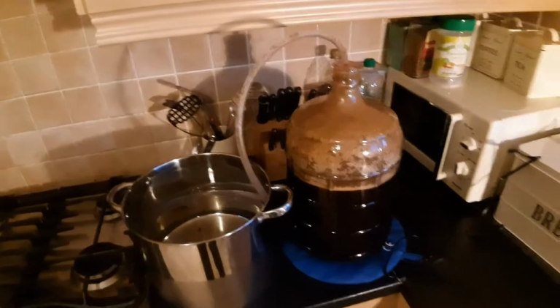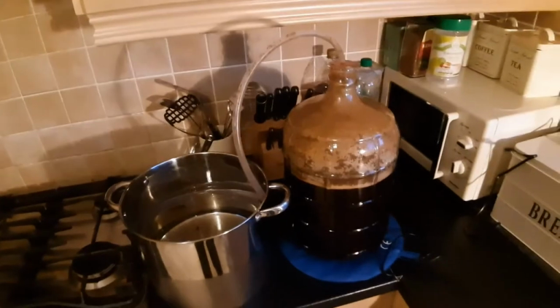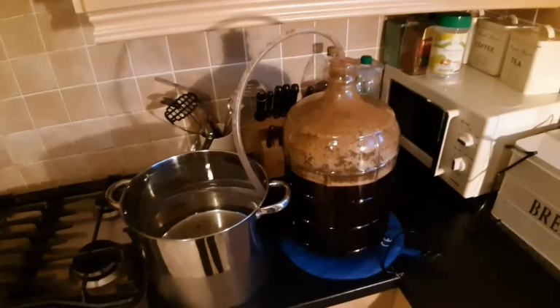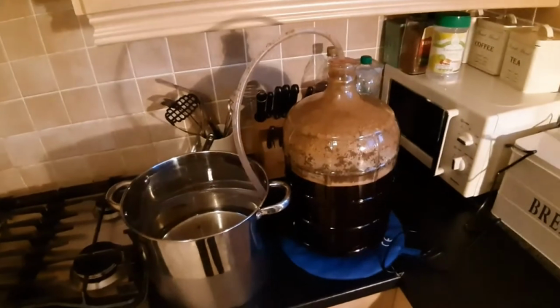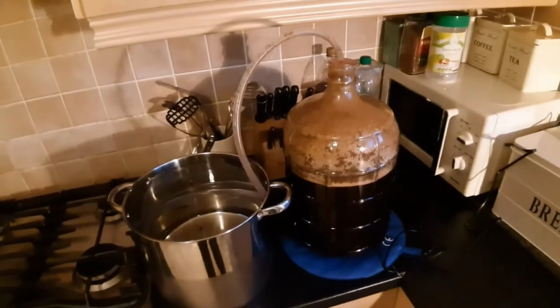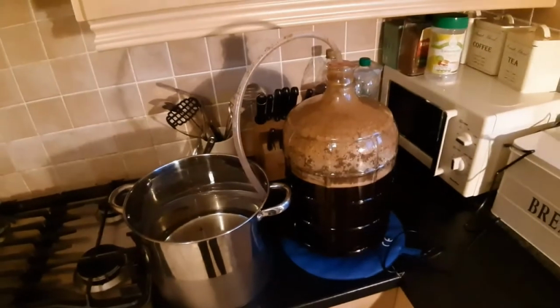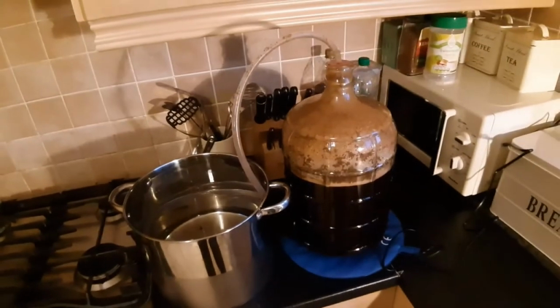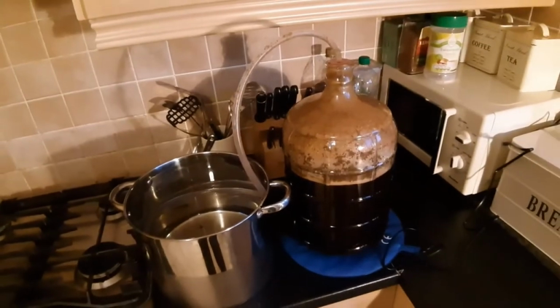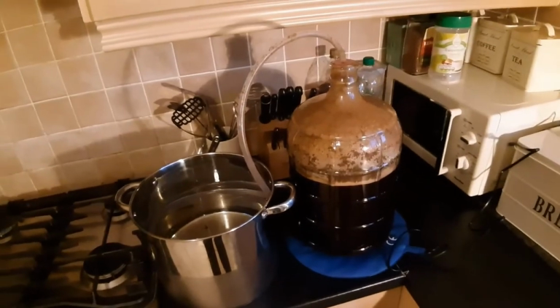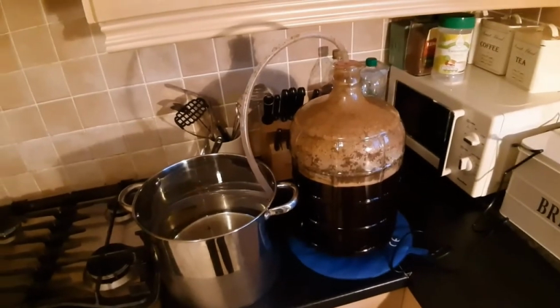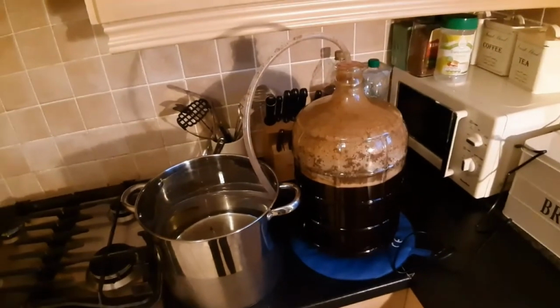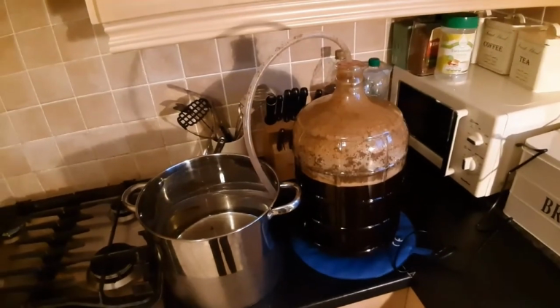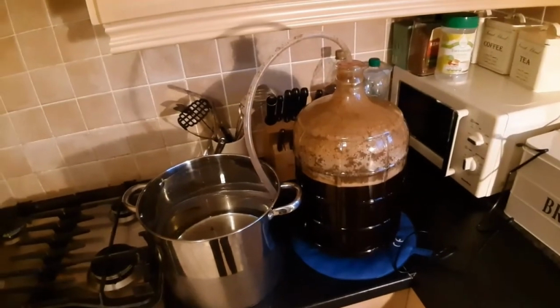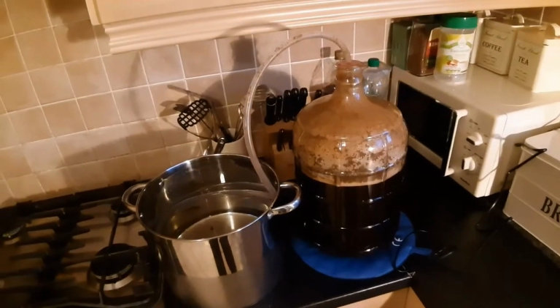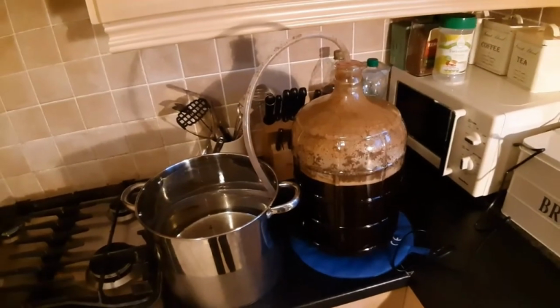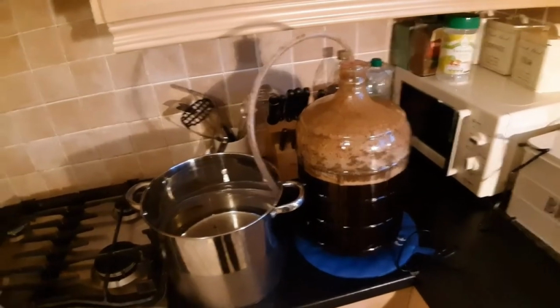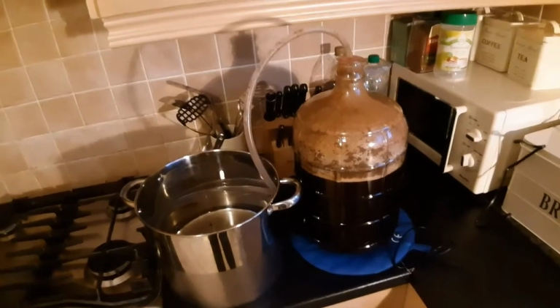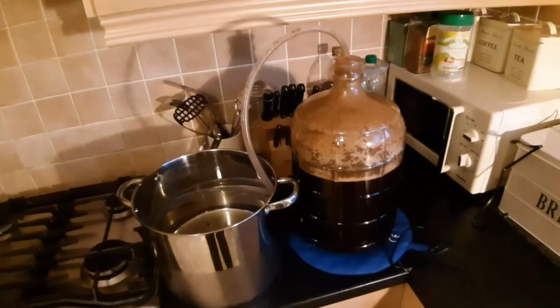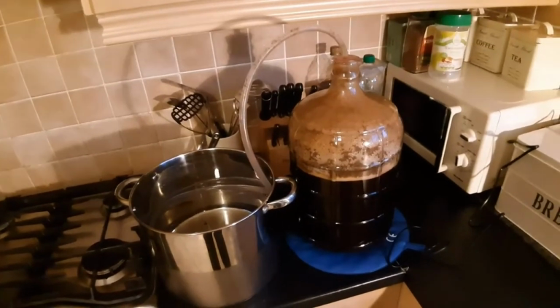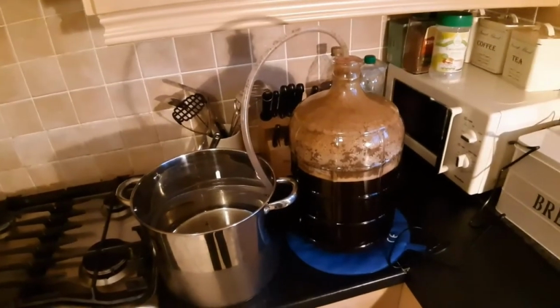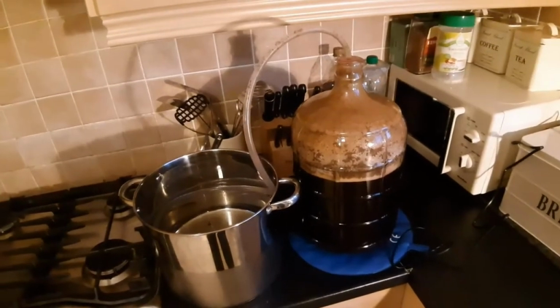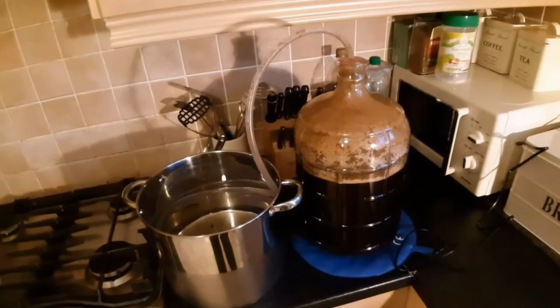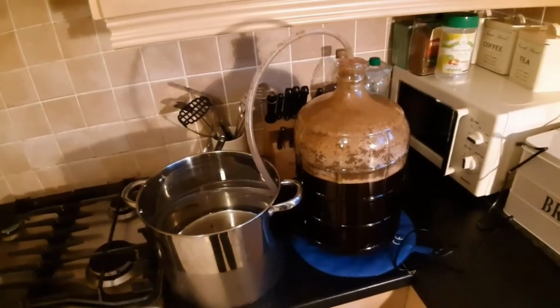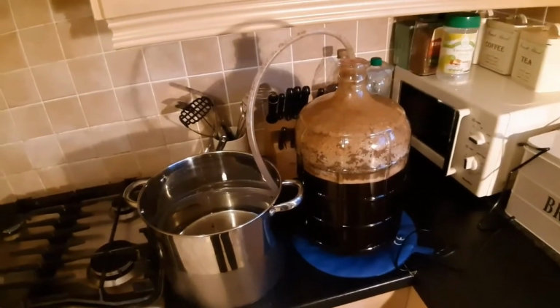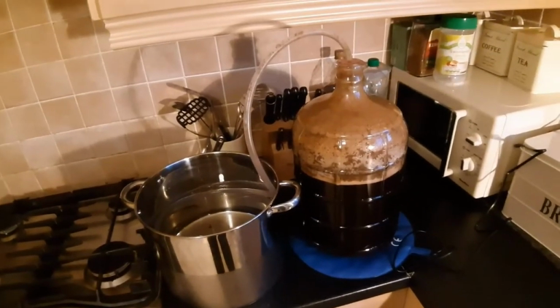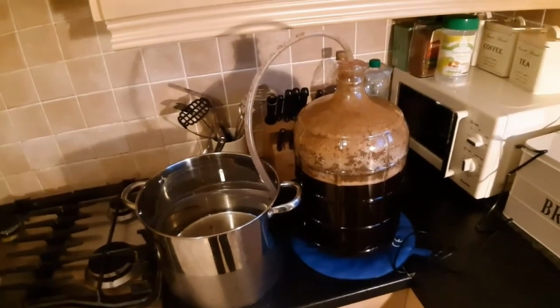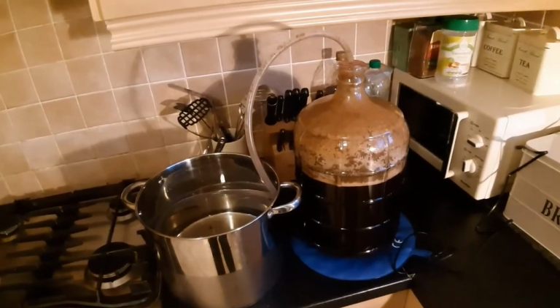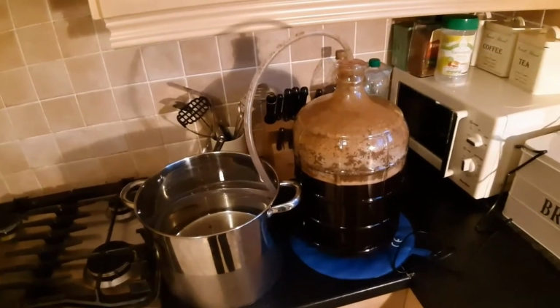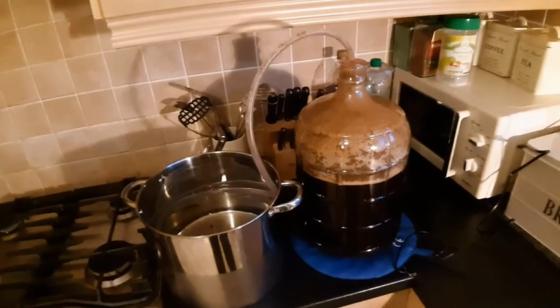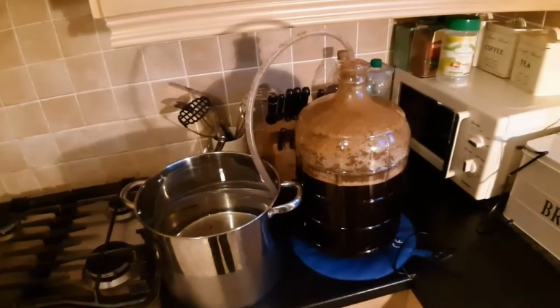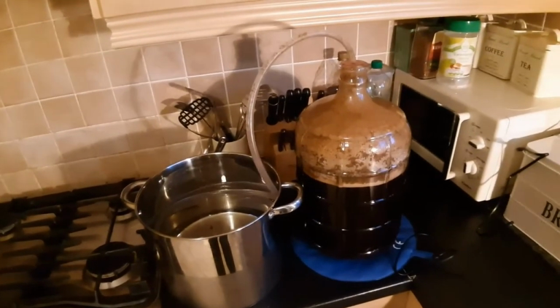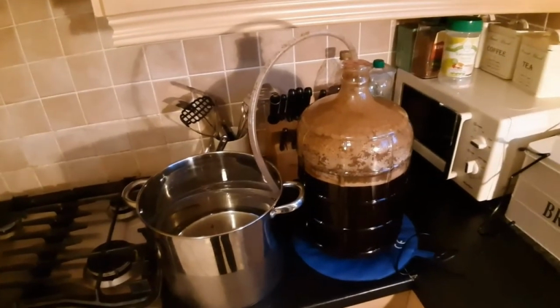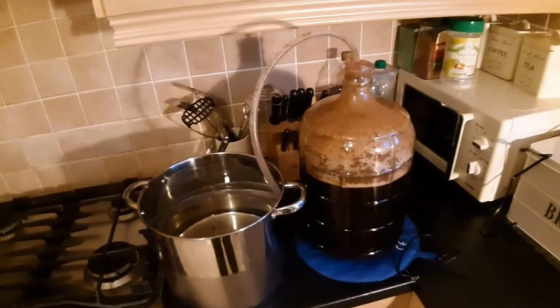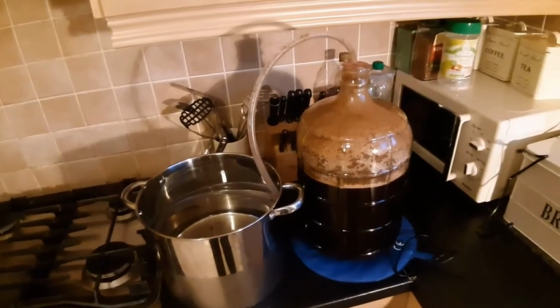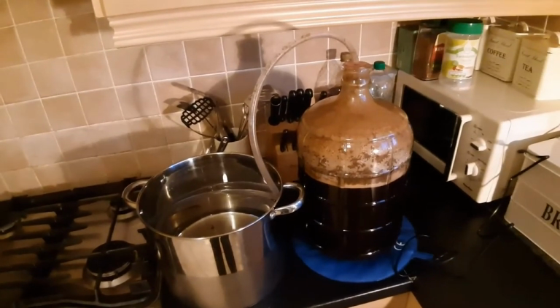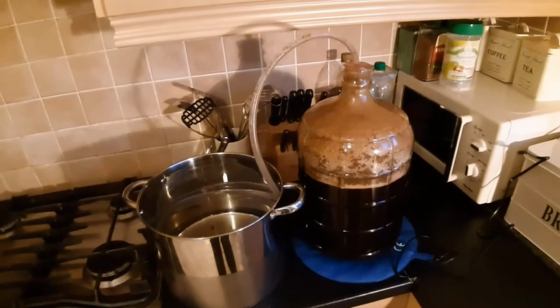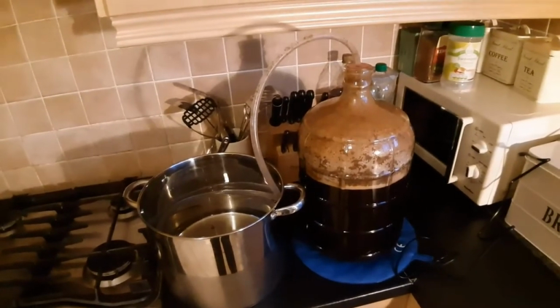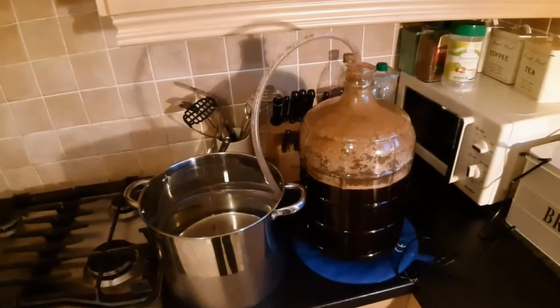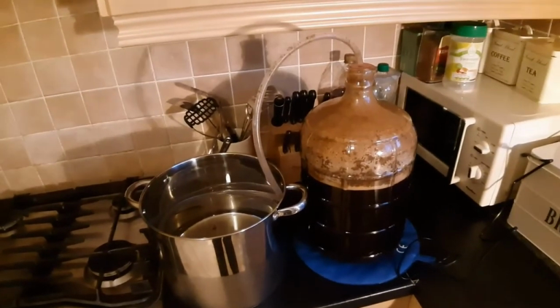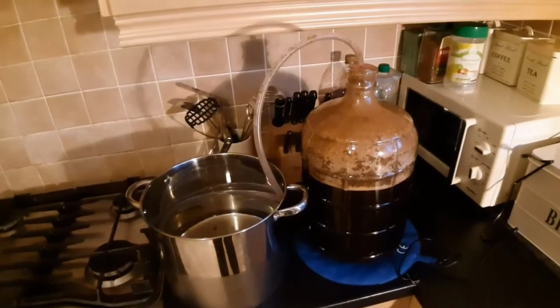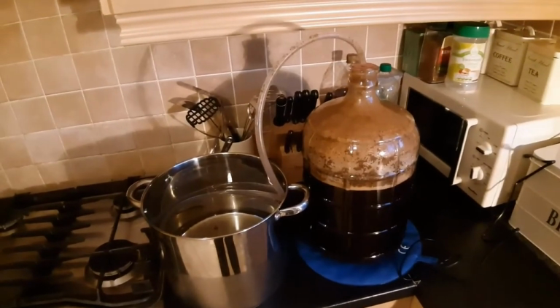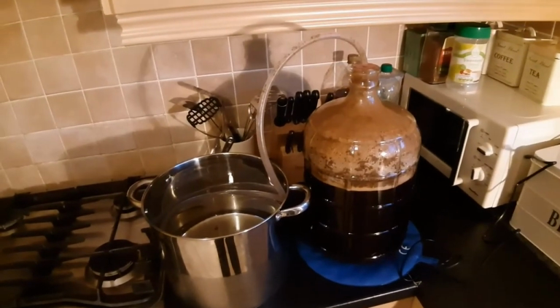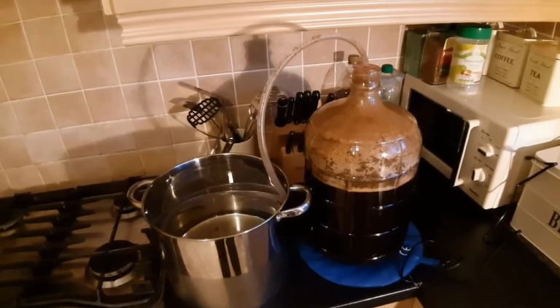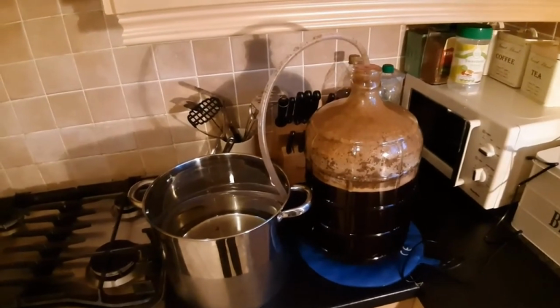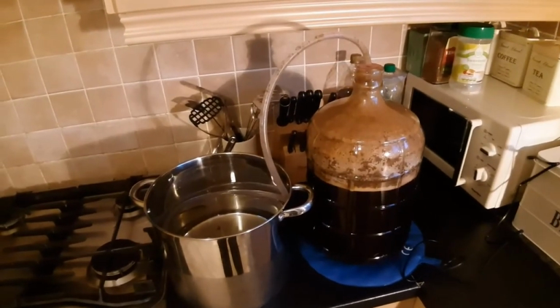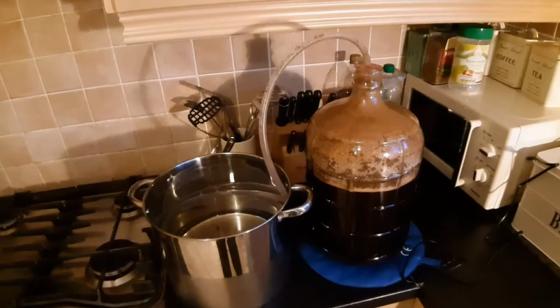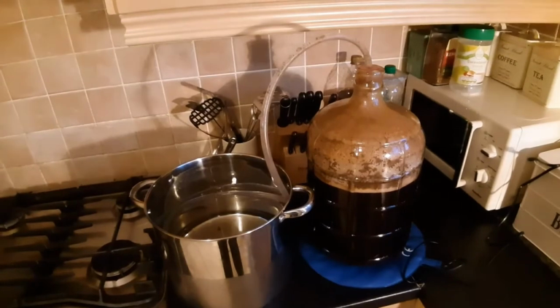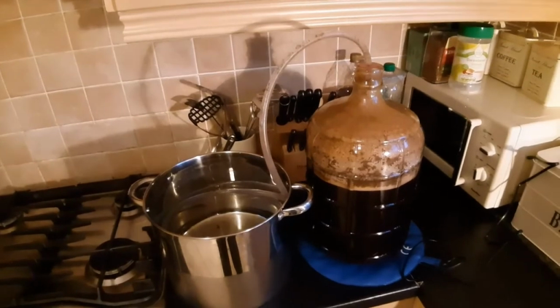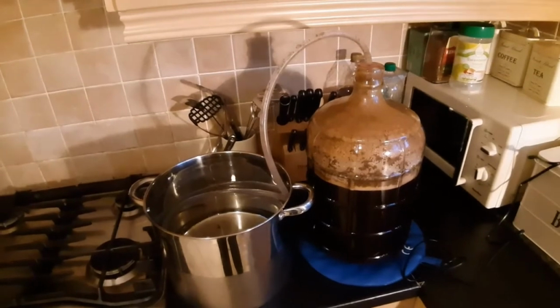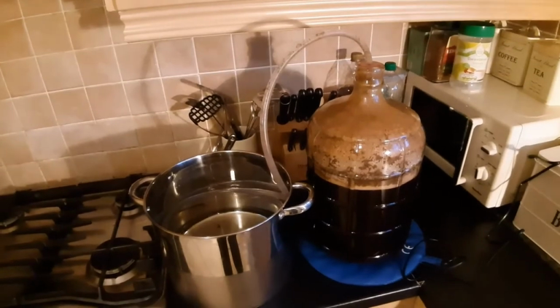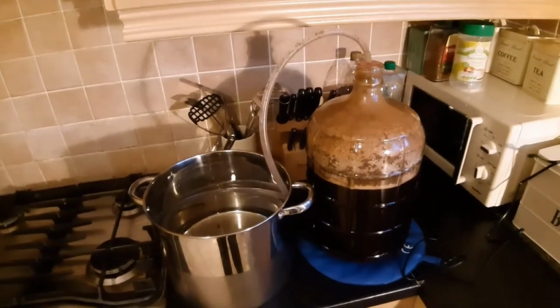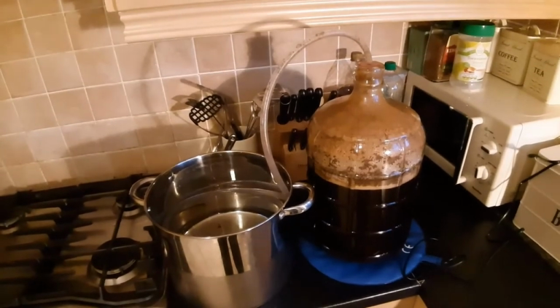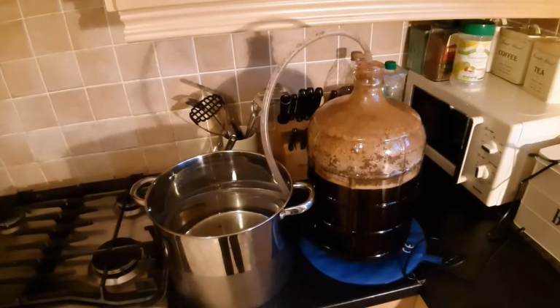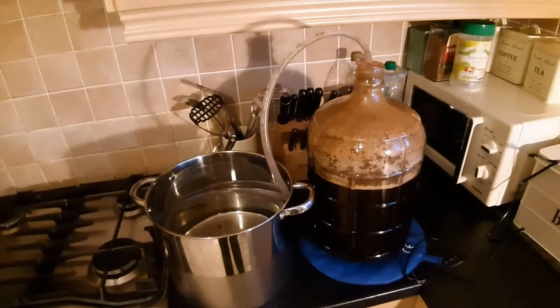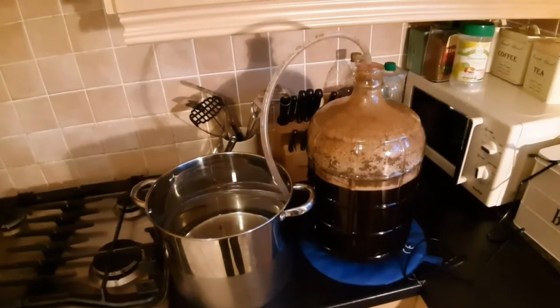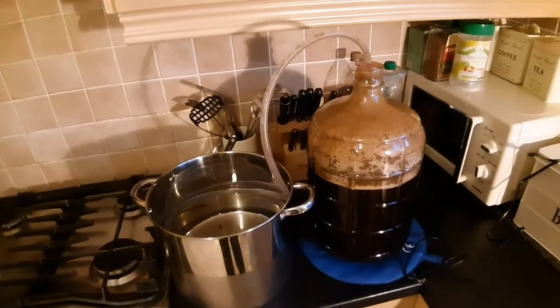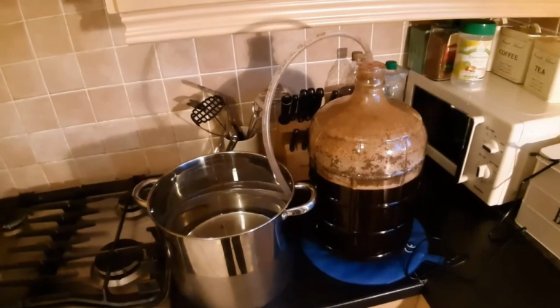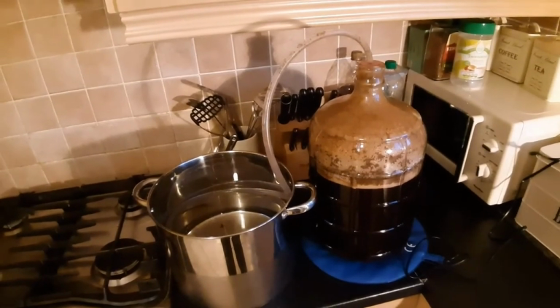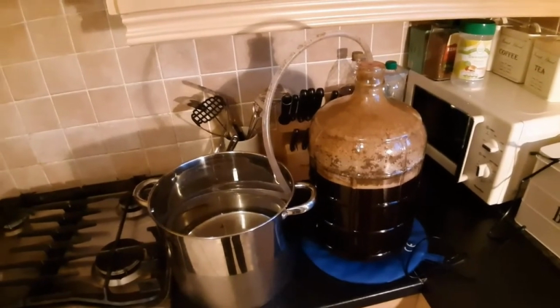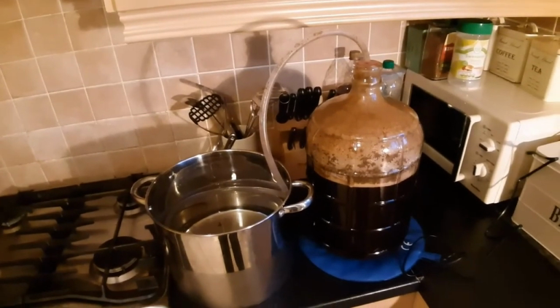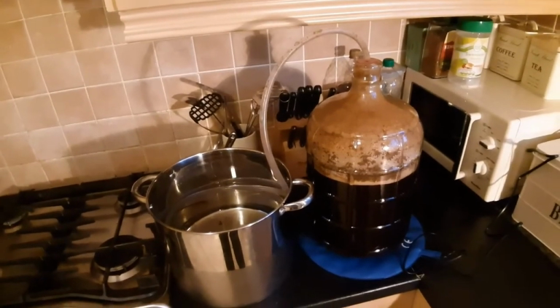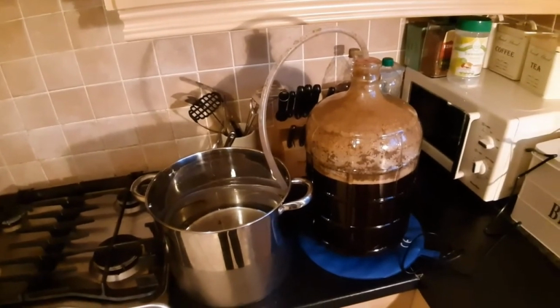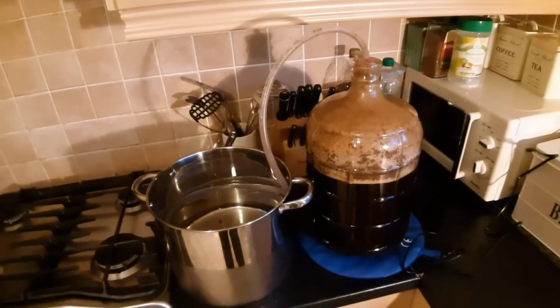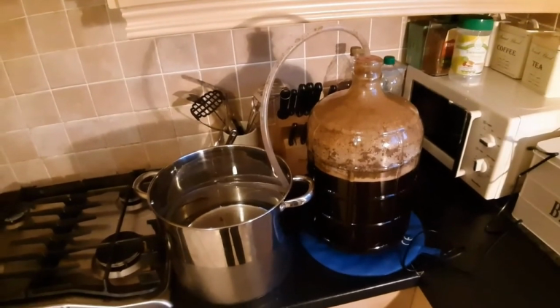I imagine tomorrow I'll be able to replace that again with another standard S-shaped airlock.